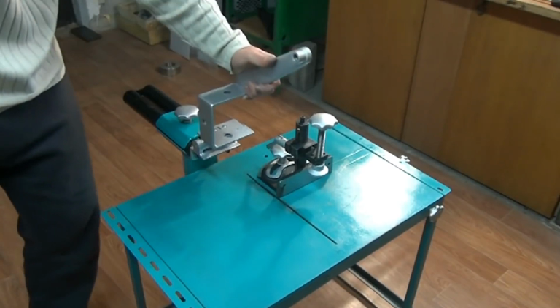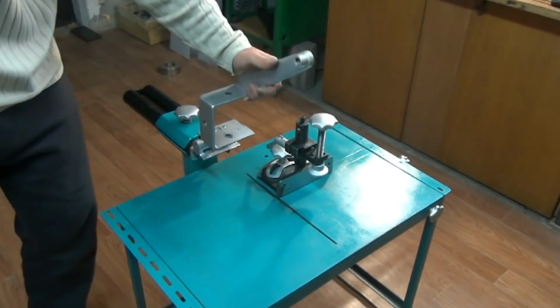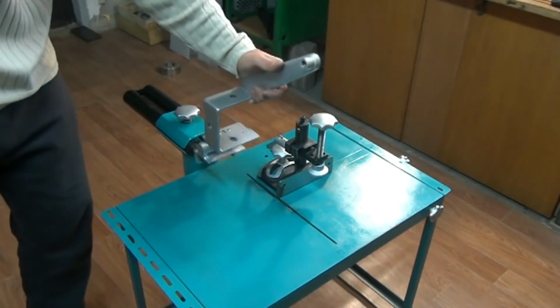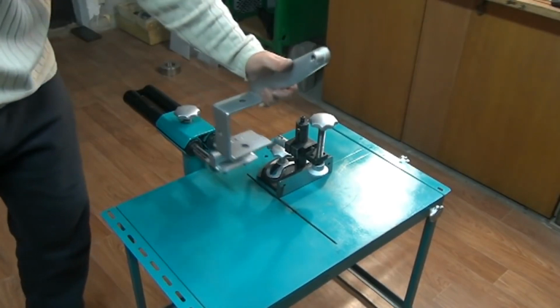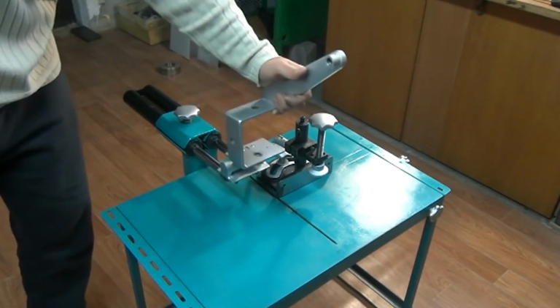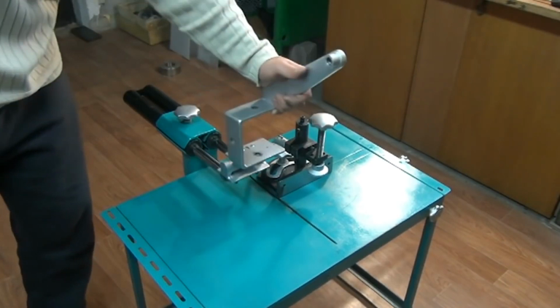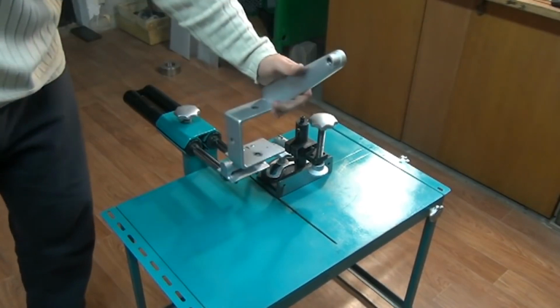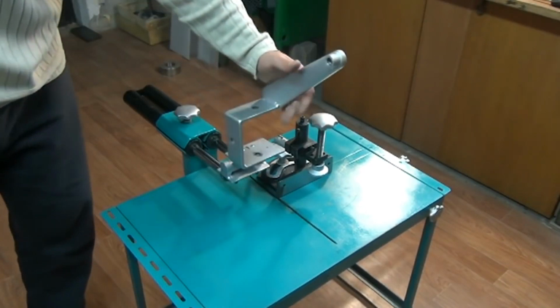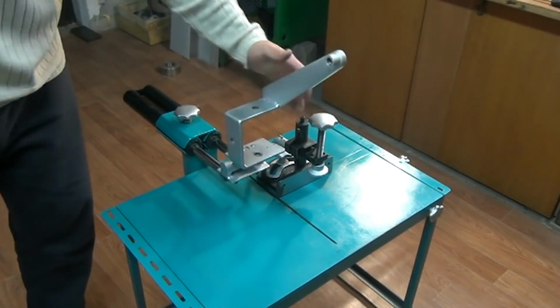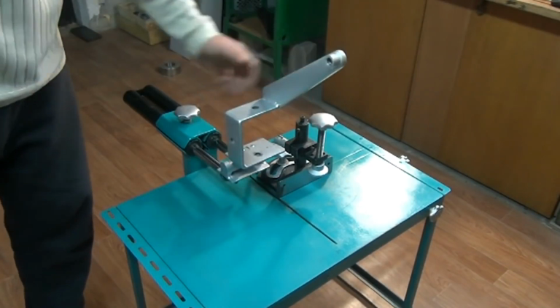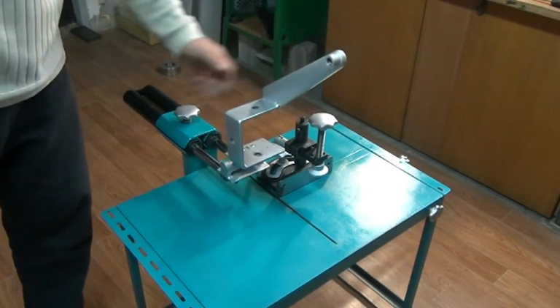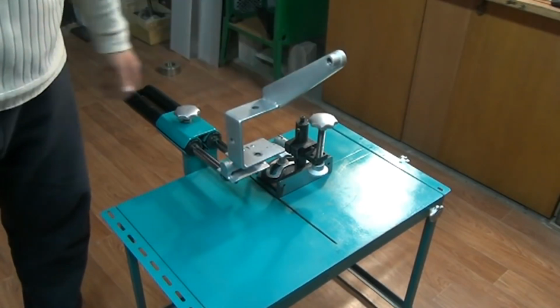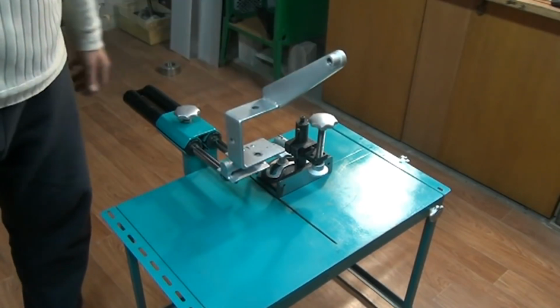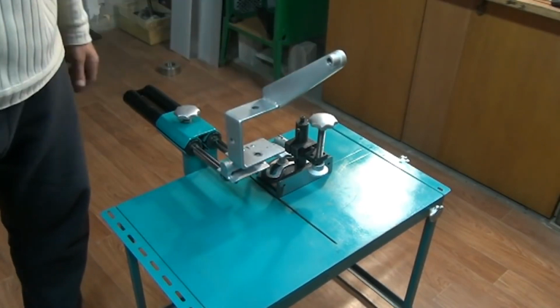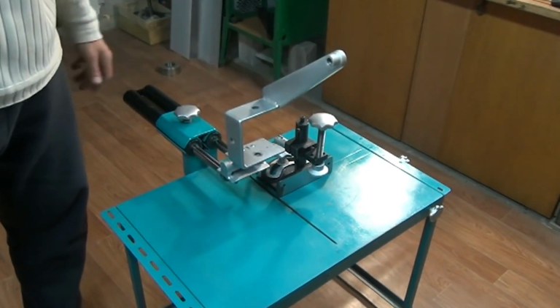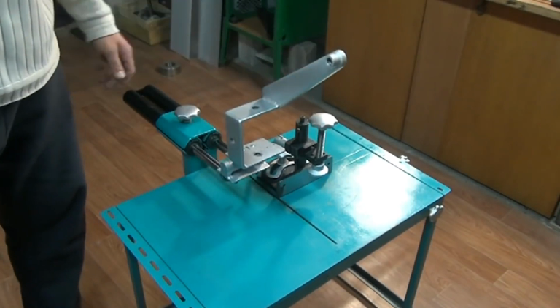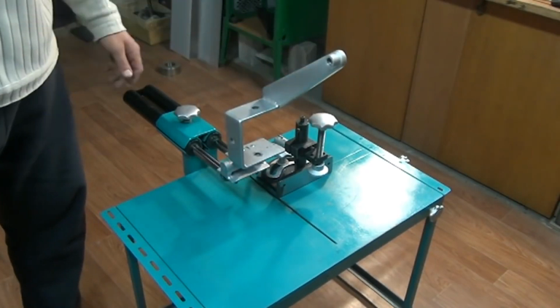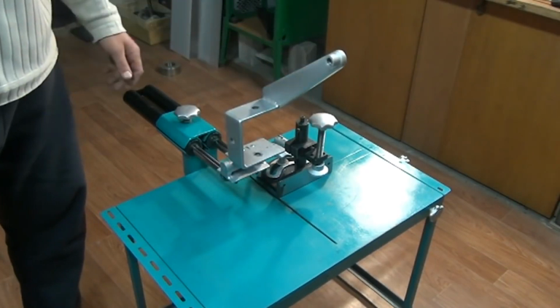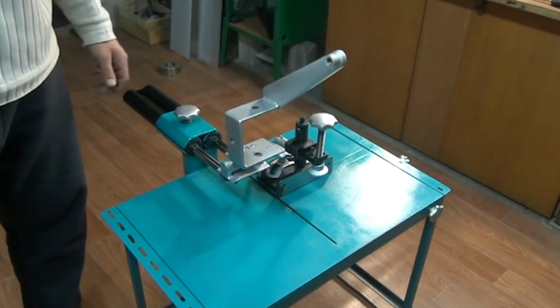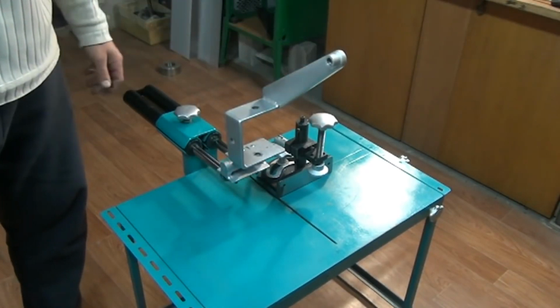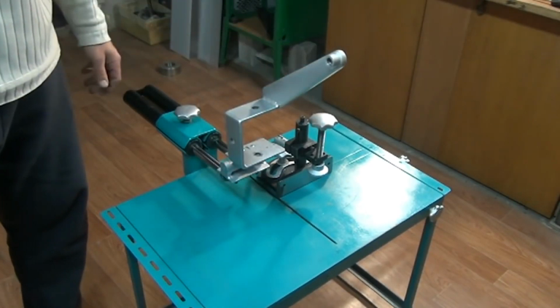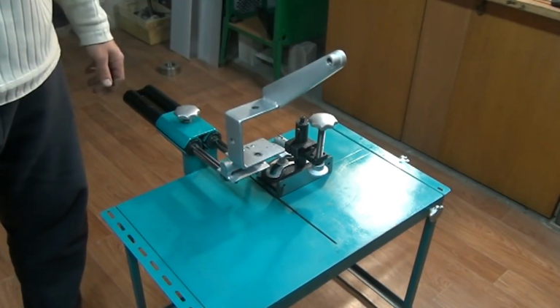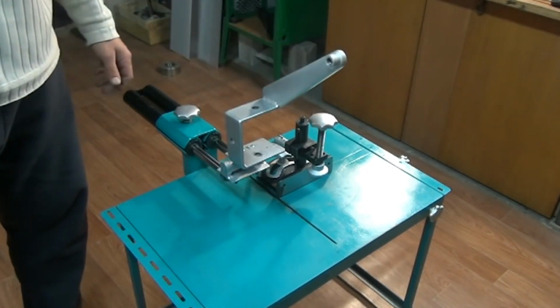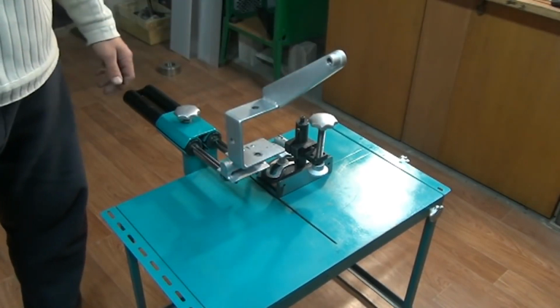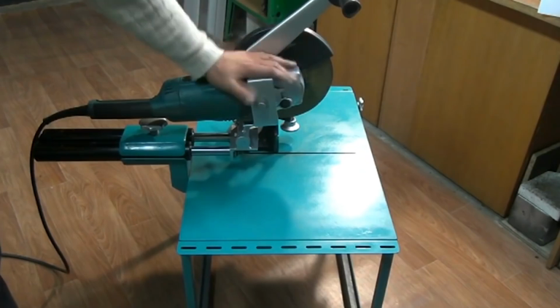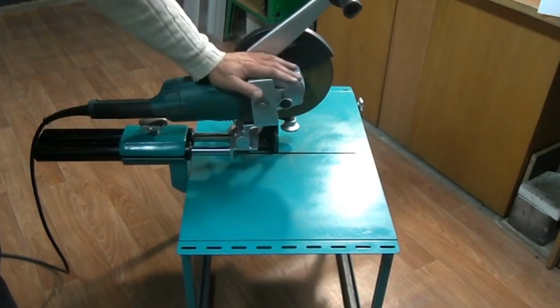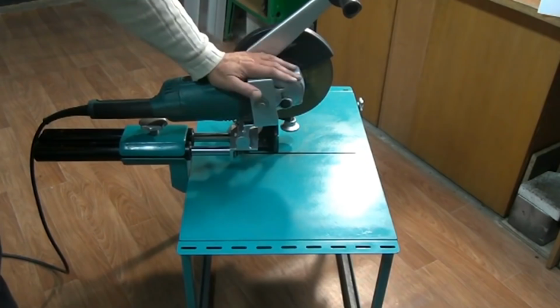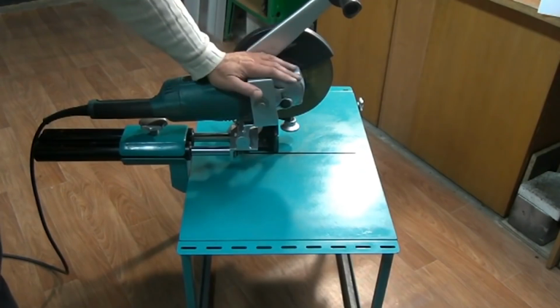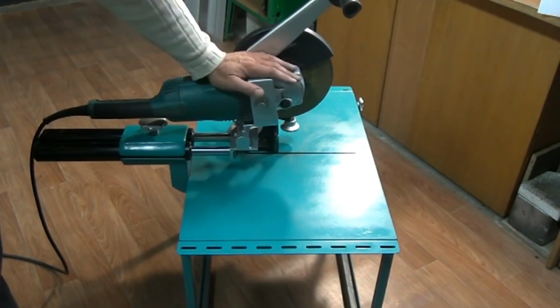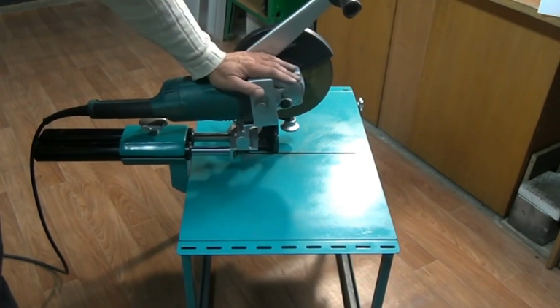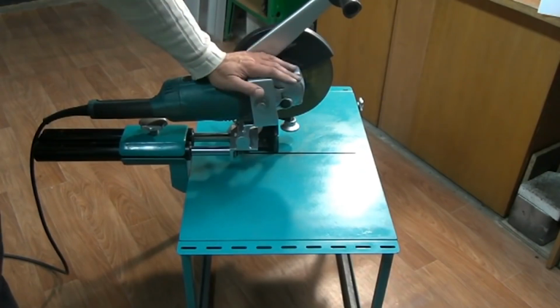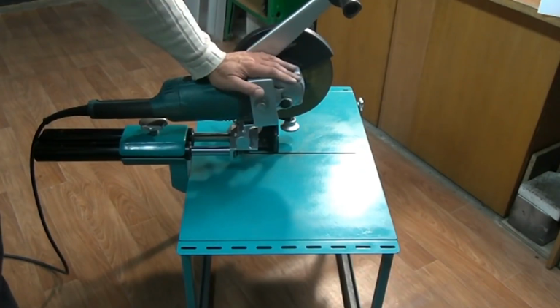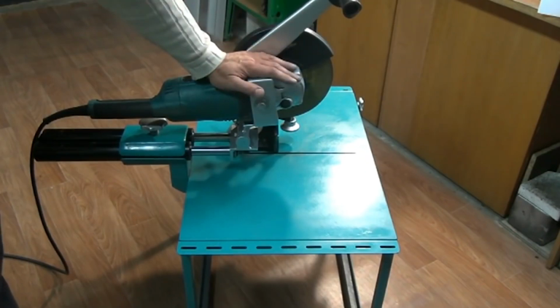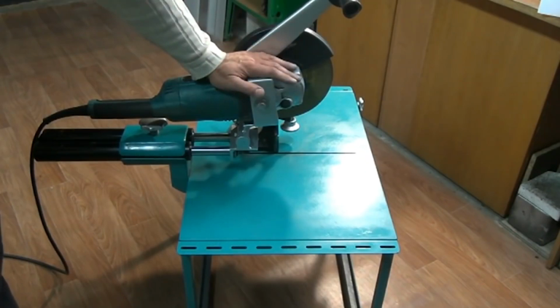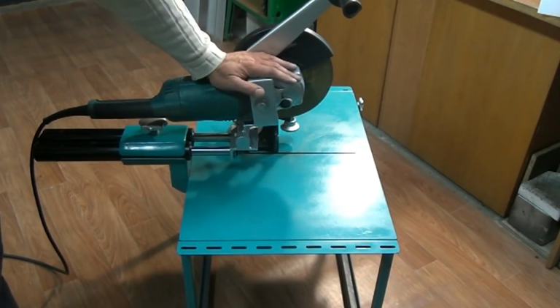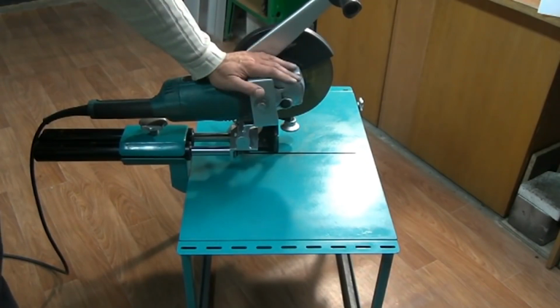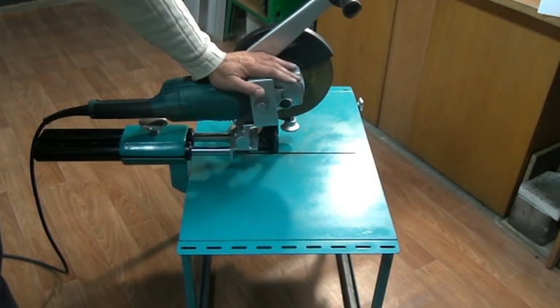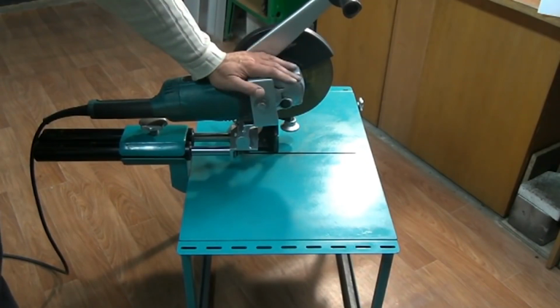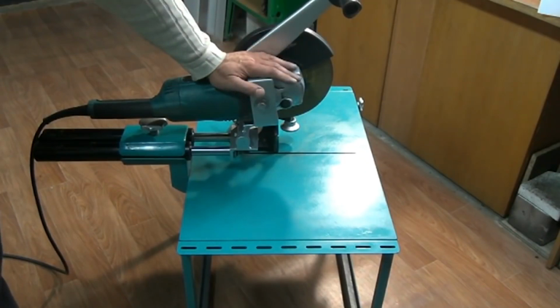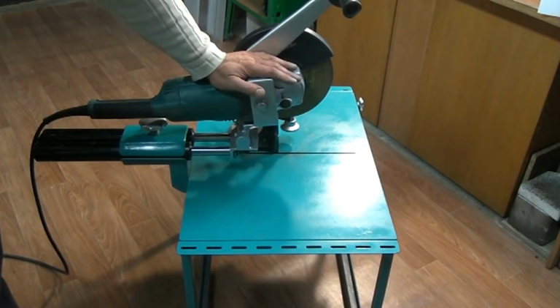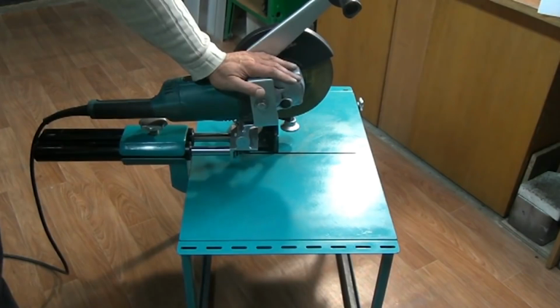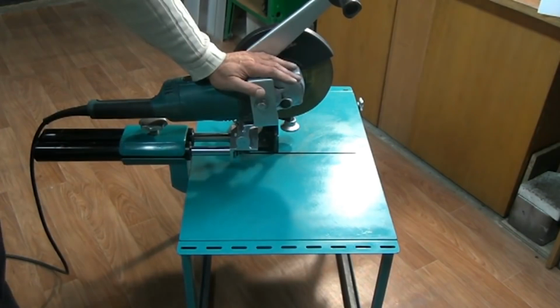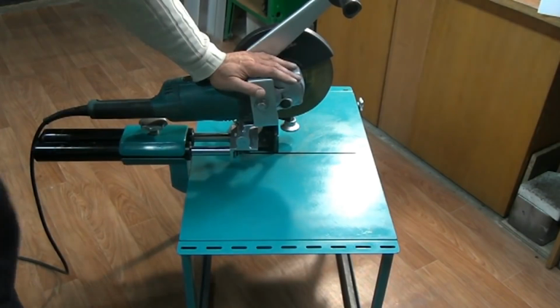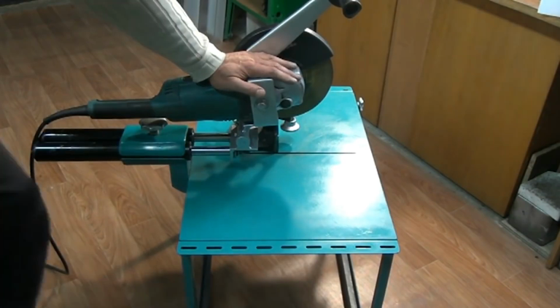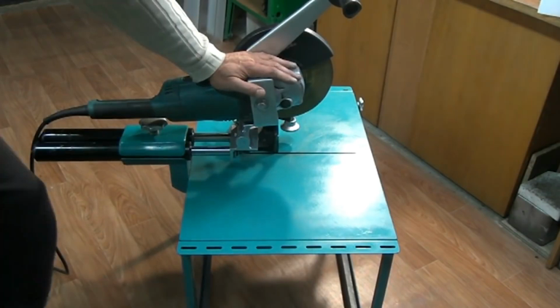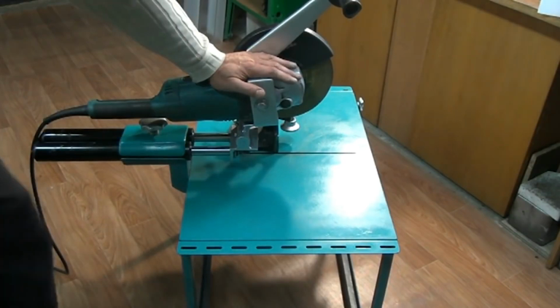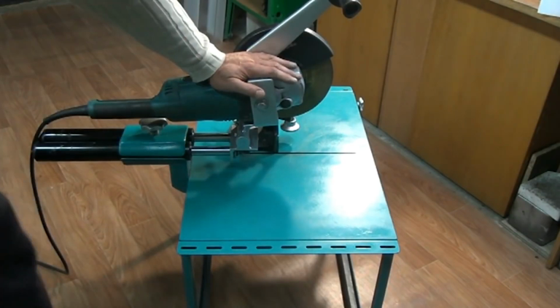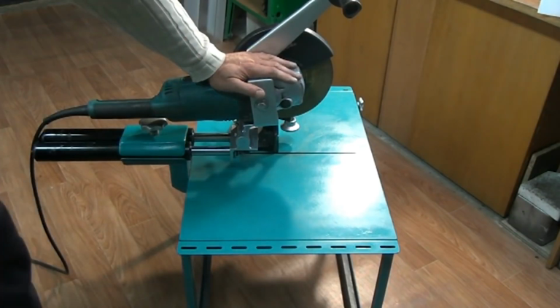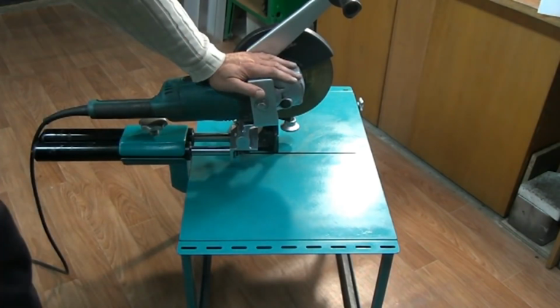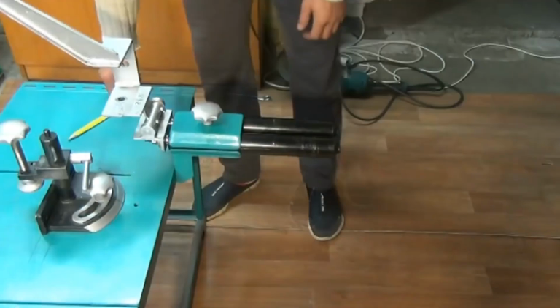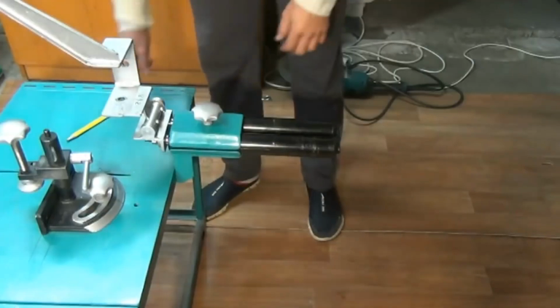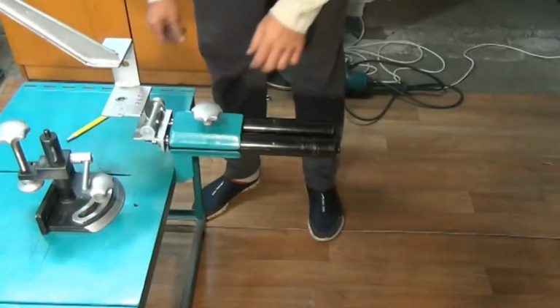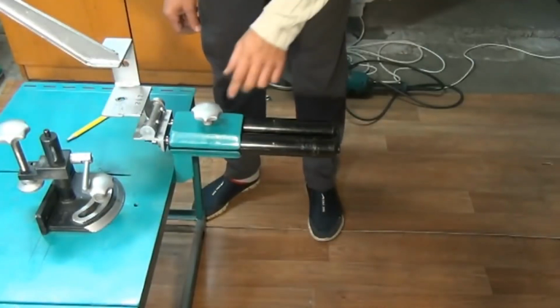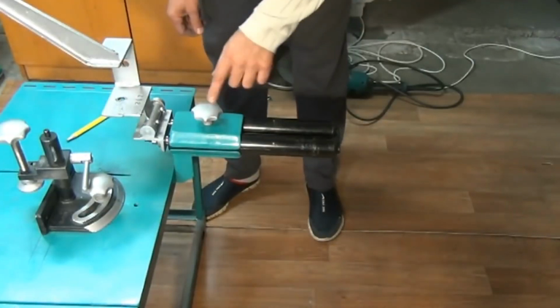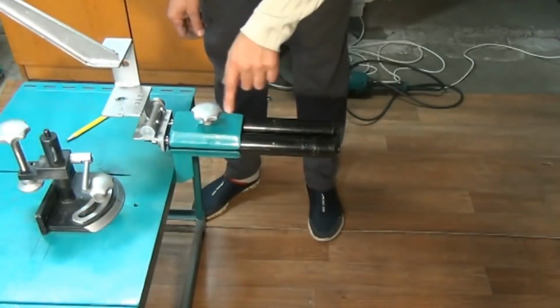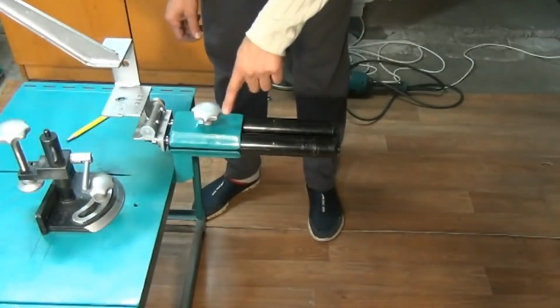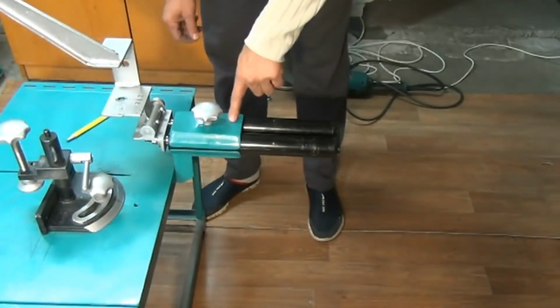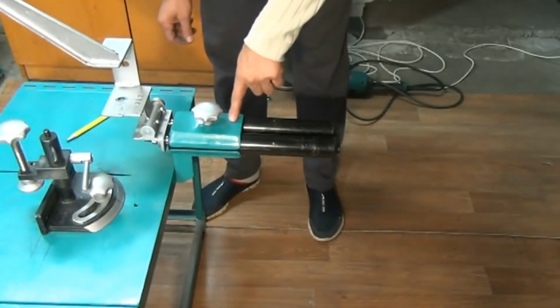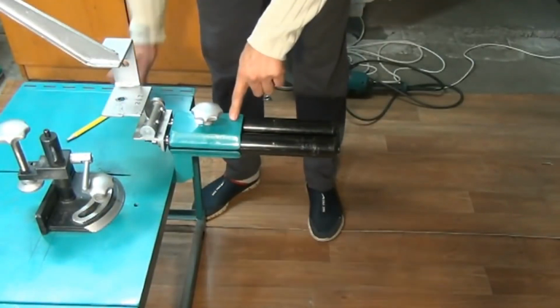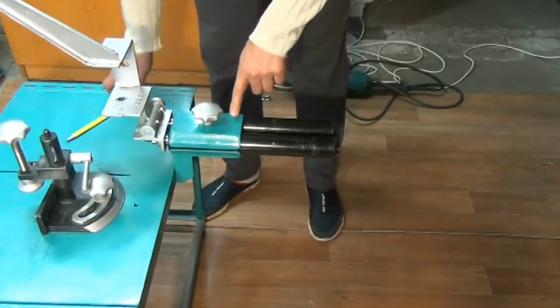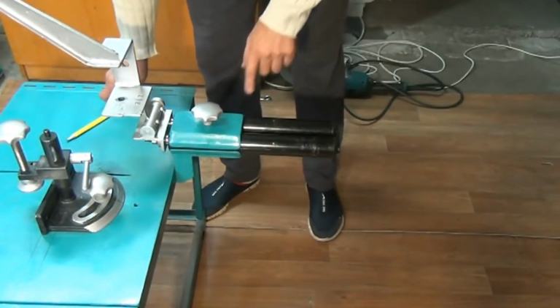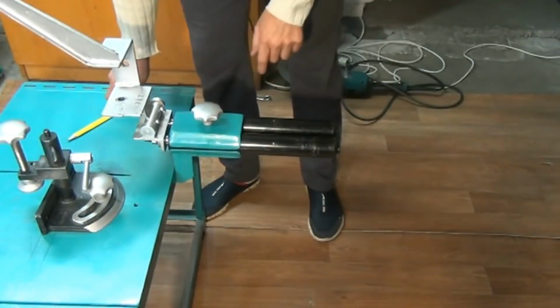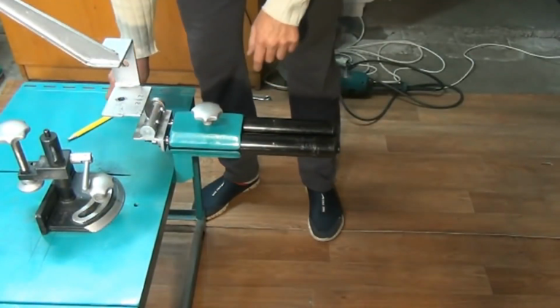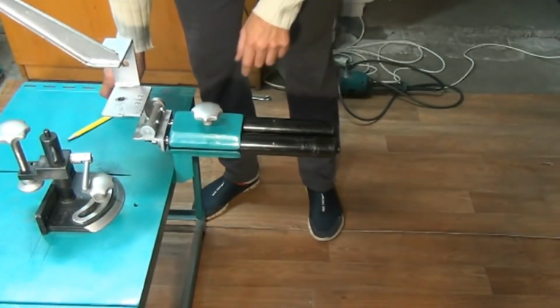Hi! Today I'd like to start with a very cool angle grinder stand. It's not just a regular stand — in fact it has an extender.